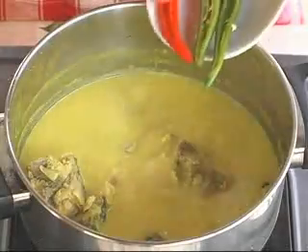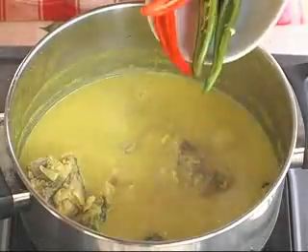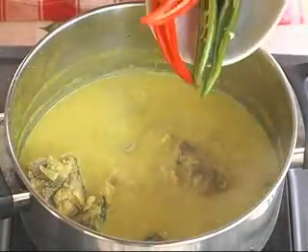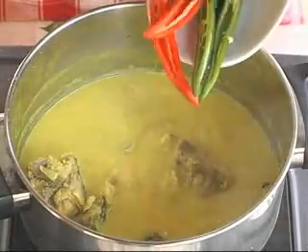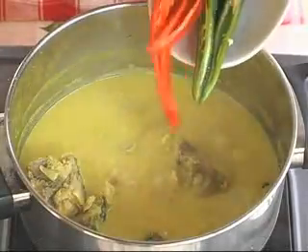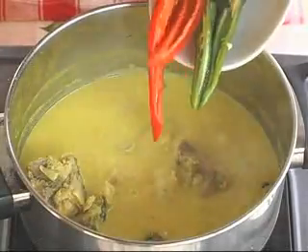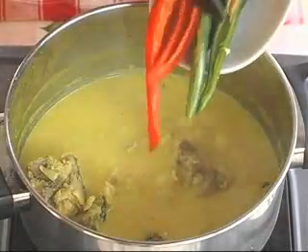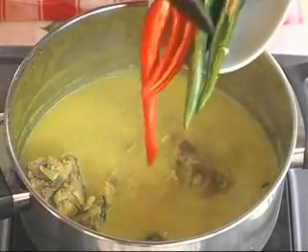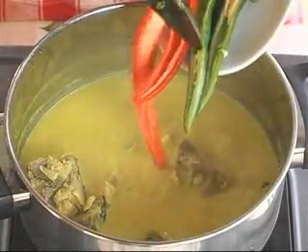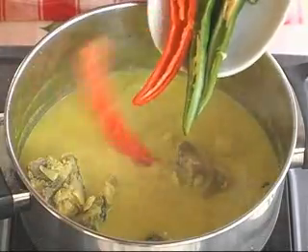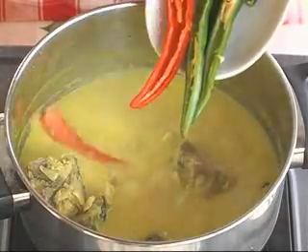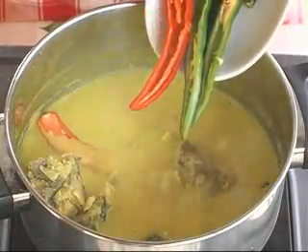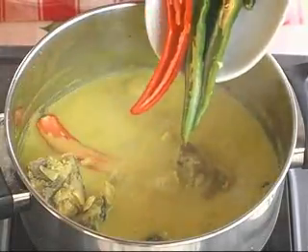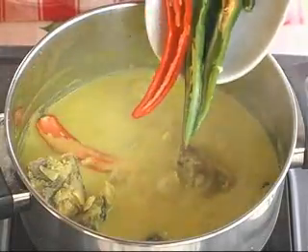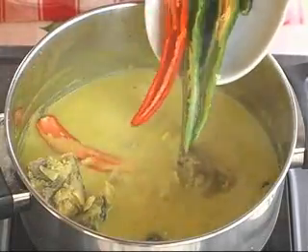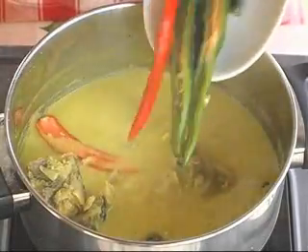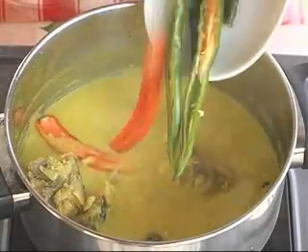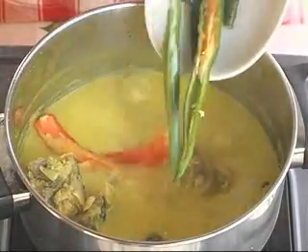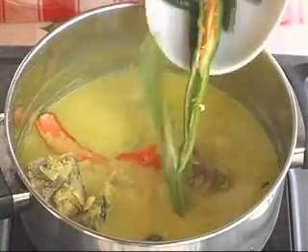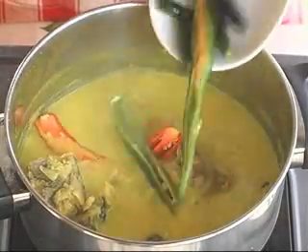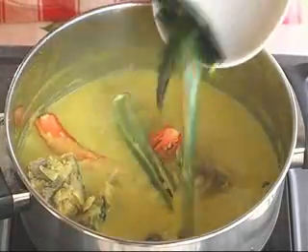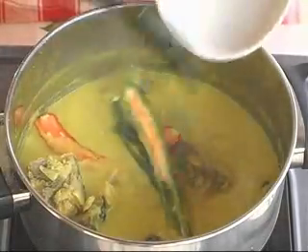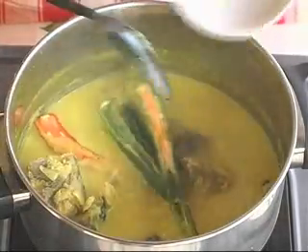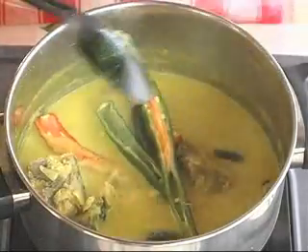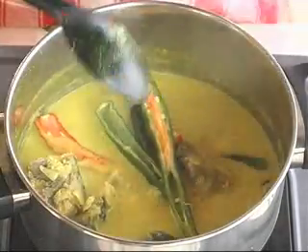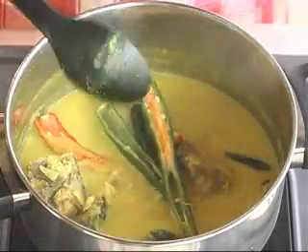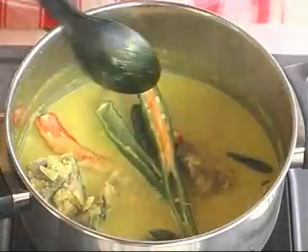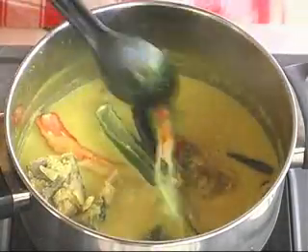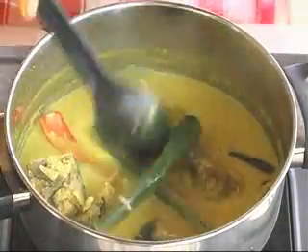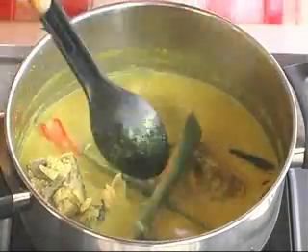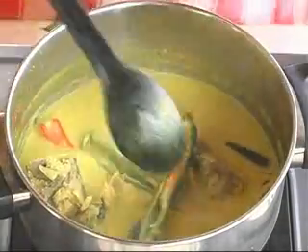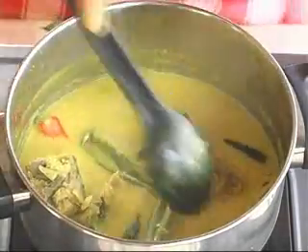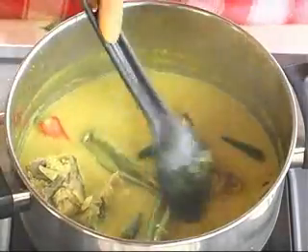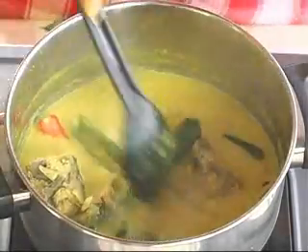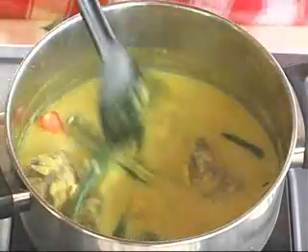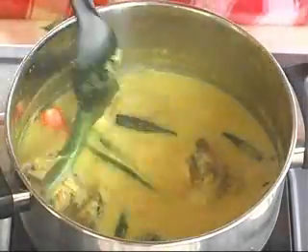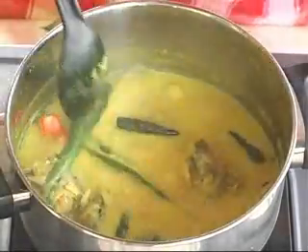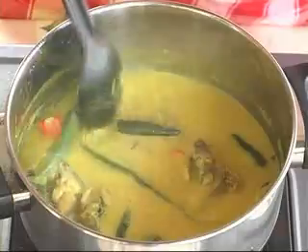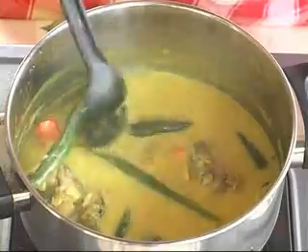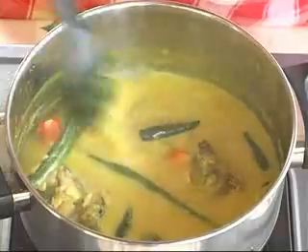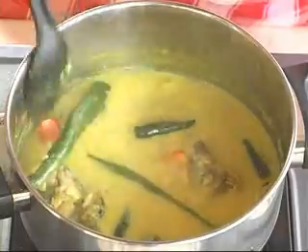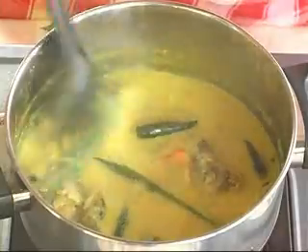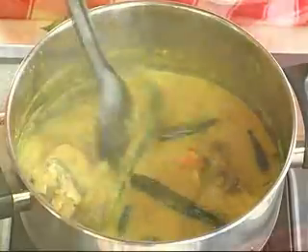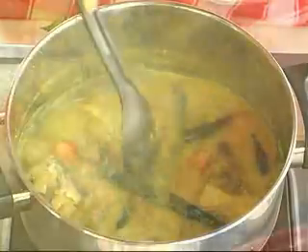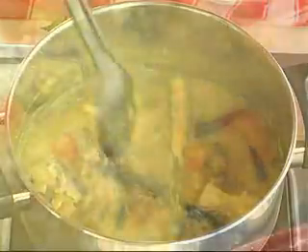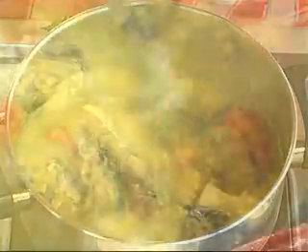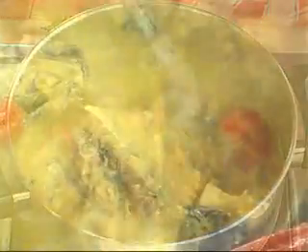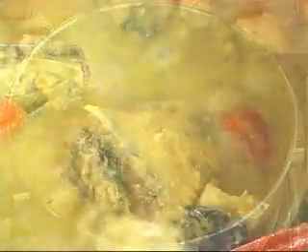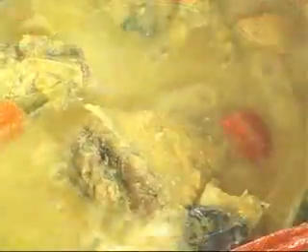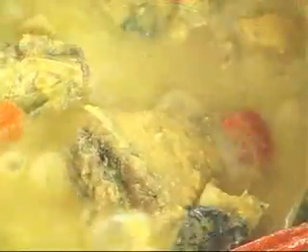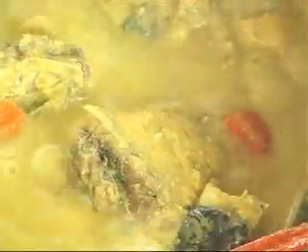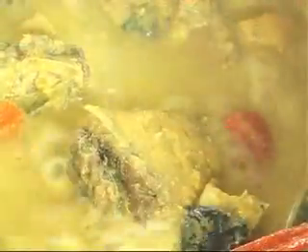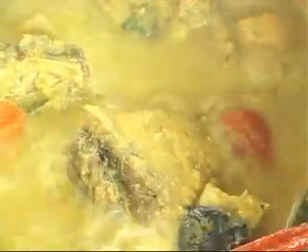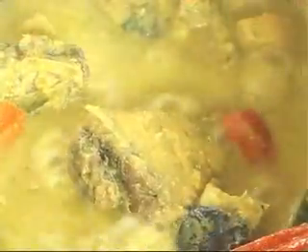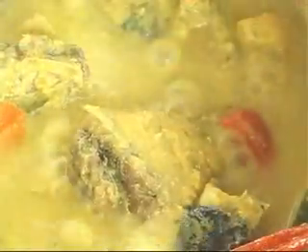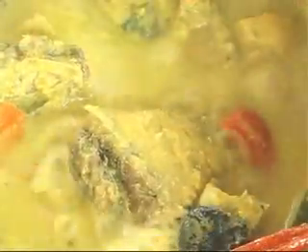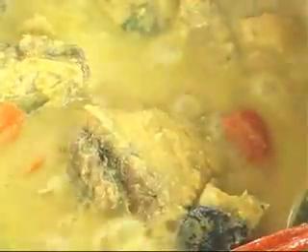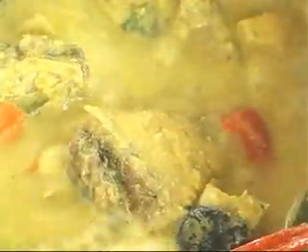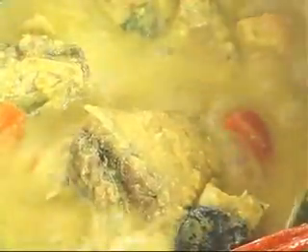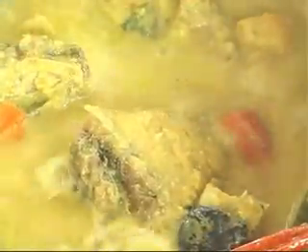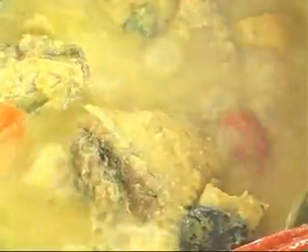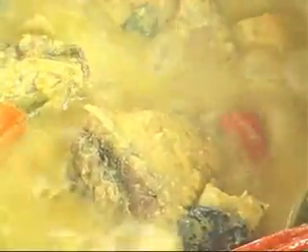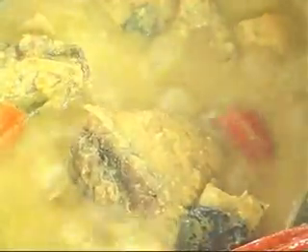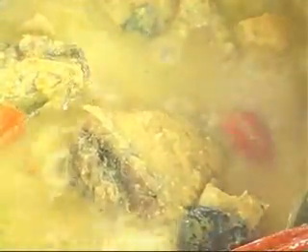Lastly, add the chilli peppers as well as the bird's eye chilli. Boil until it's tender and it is ready to serve.